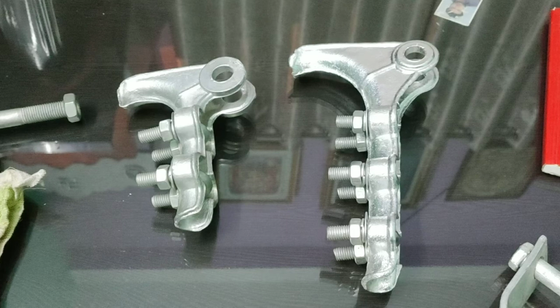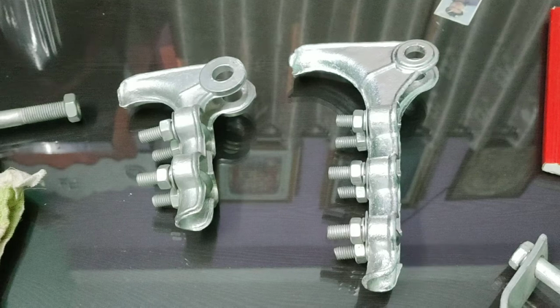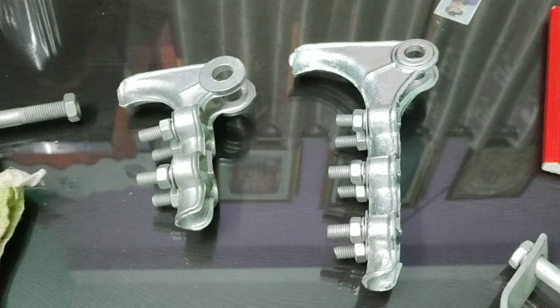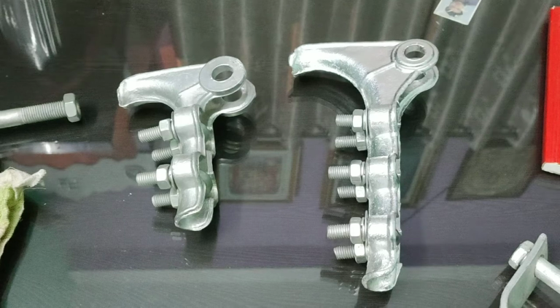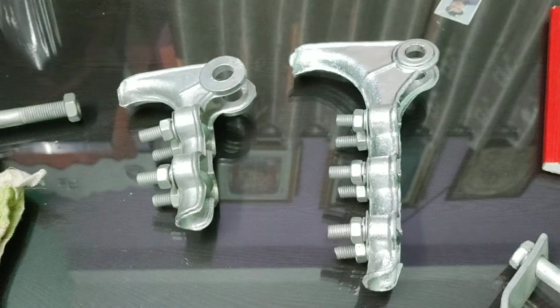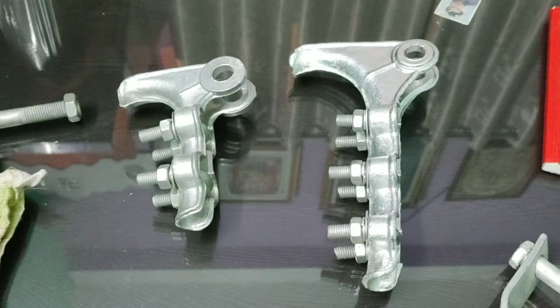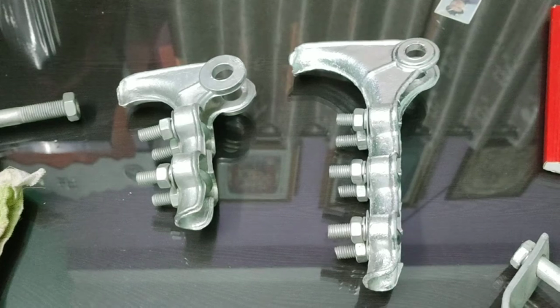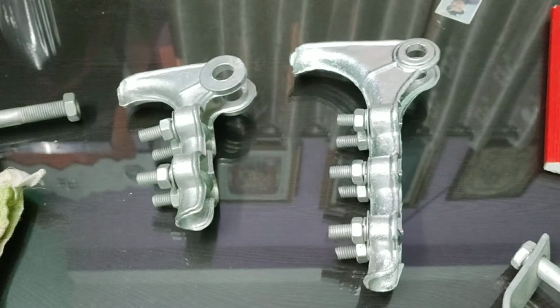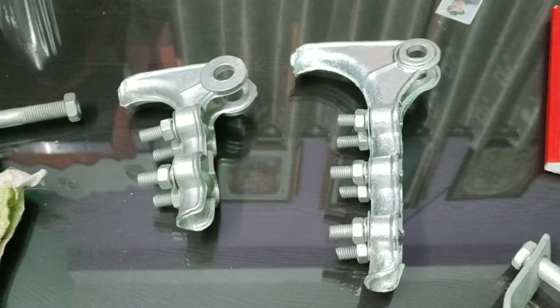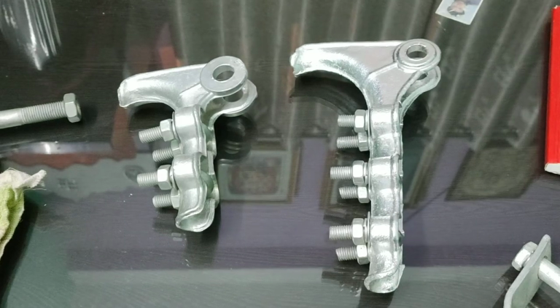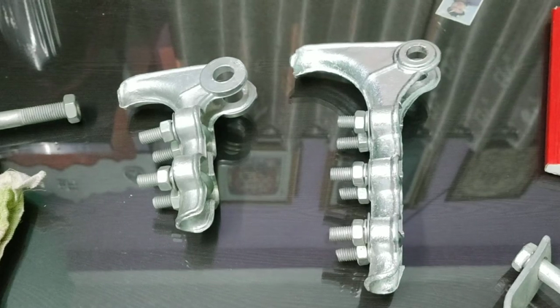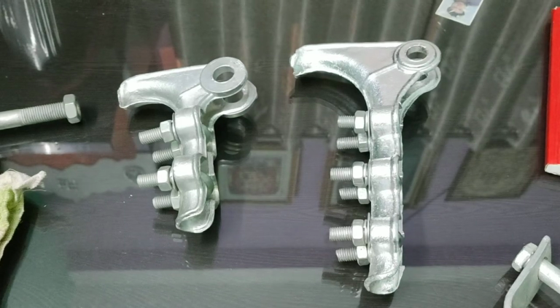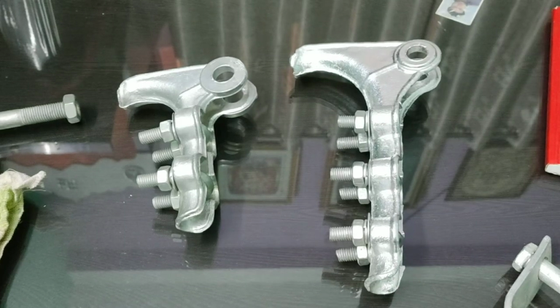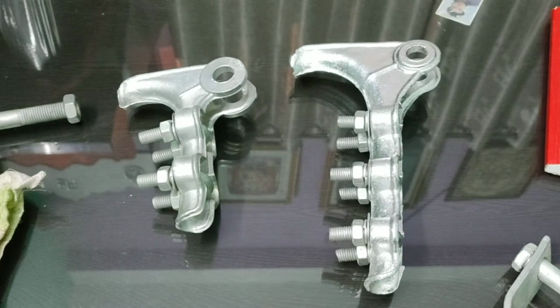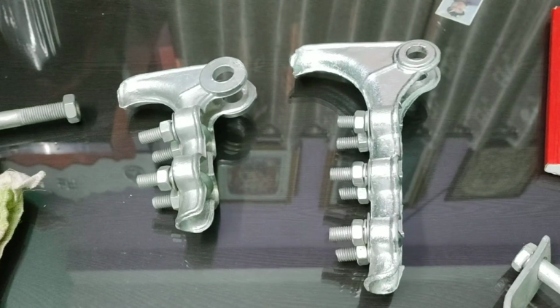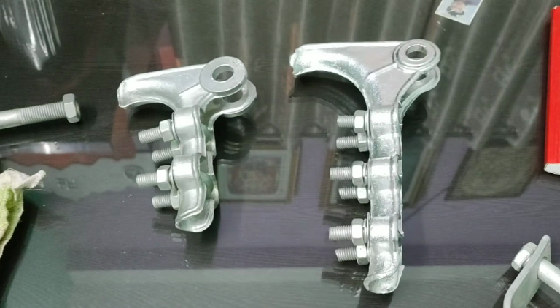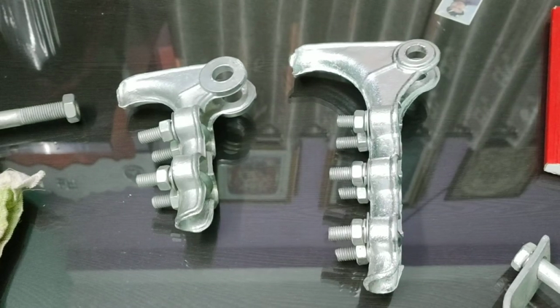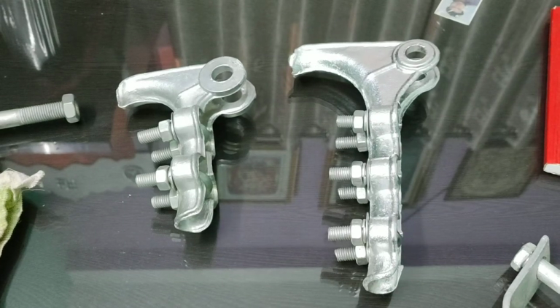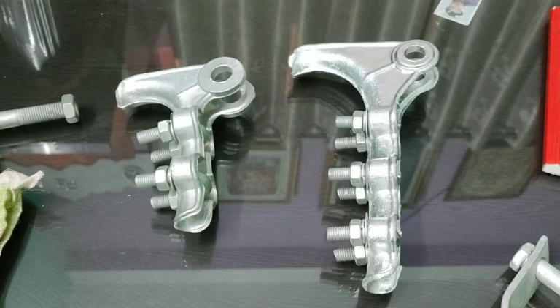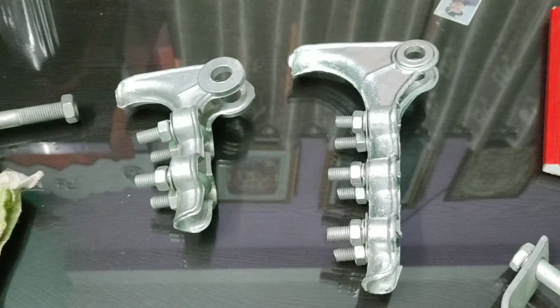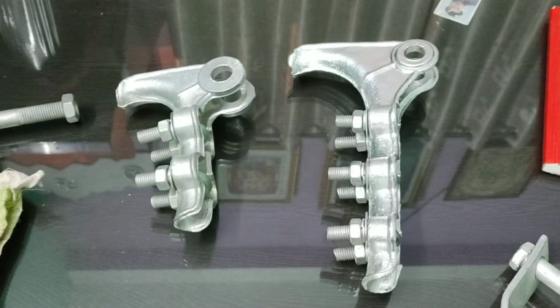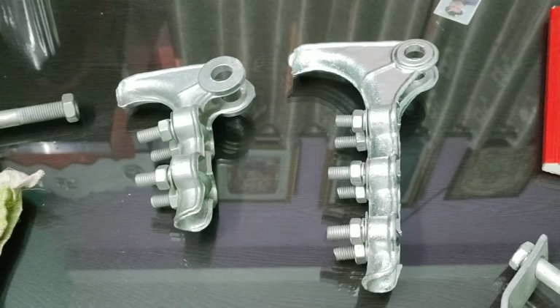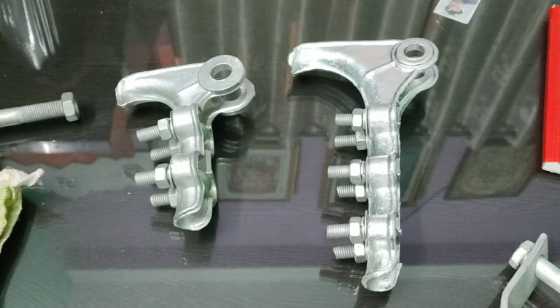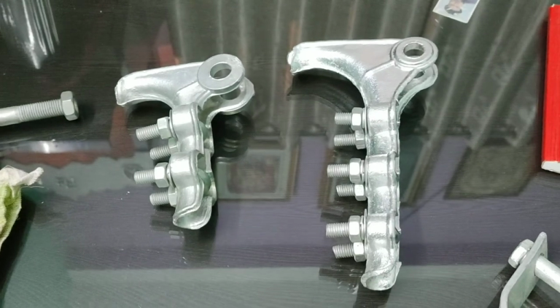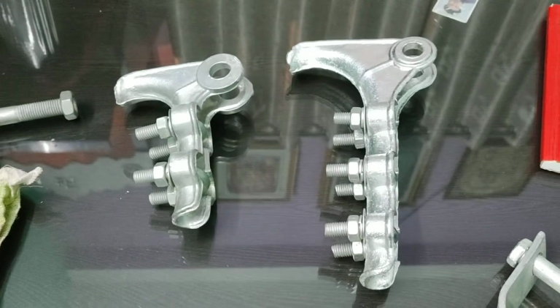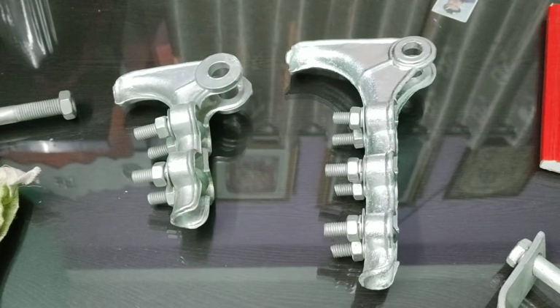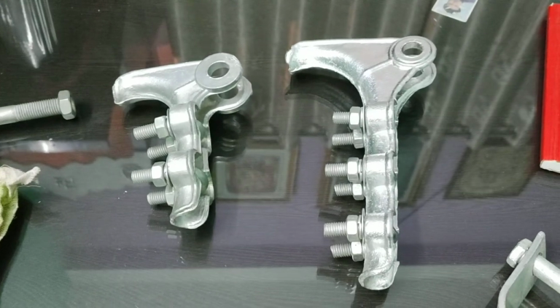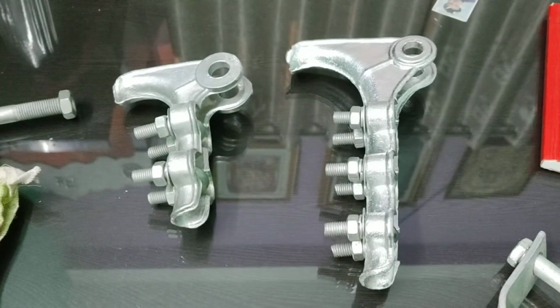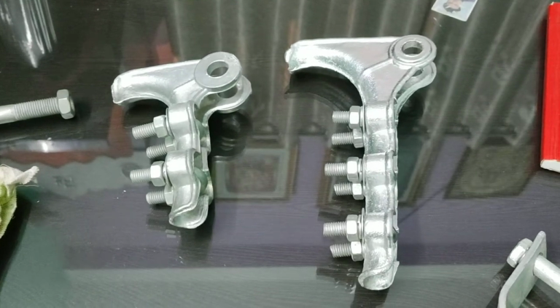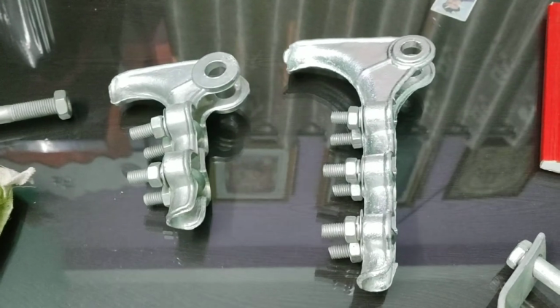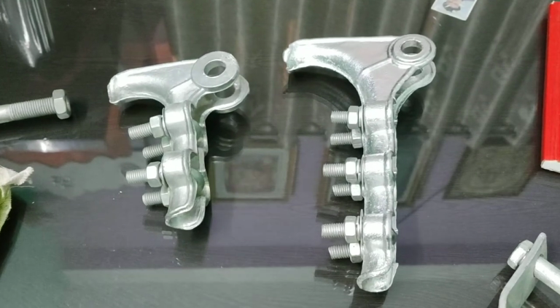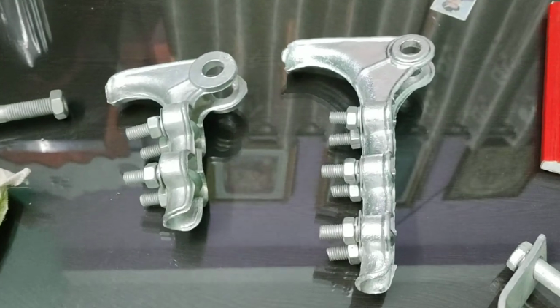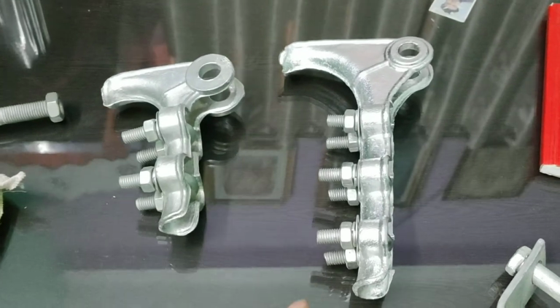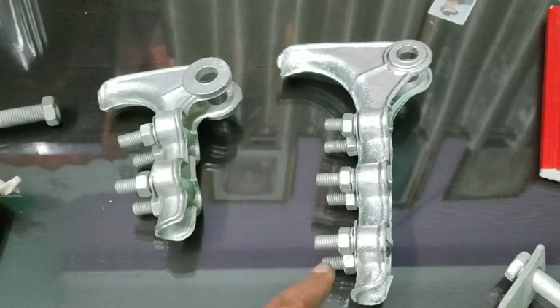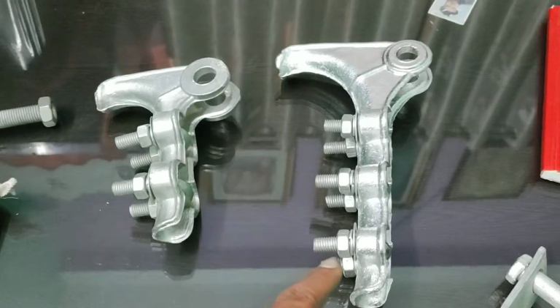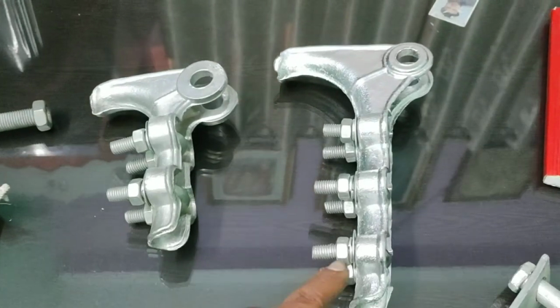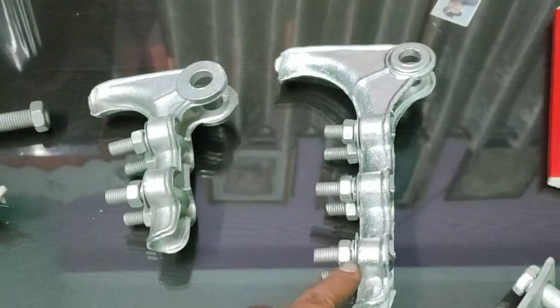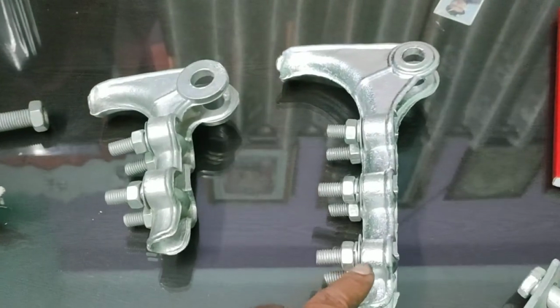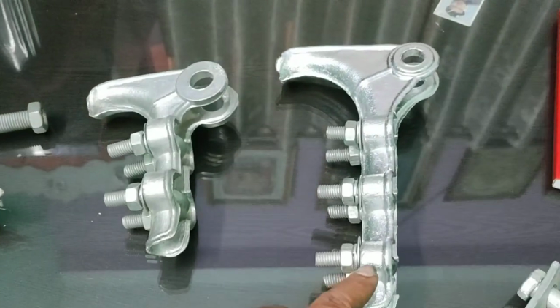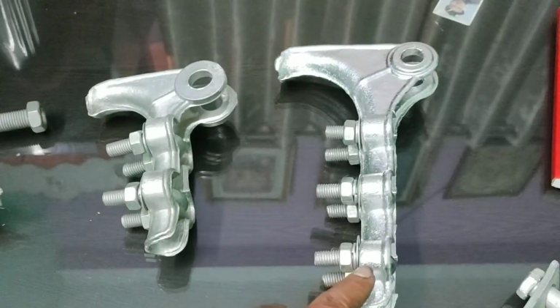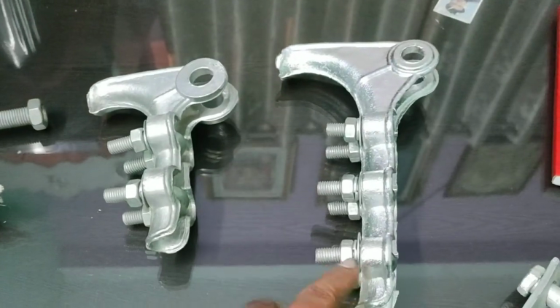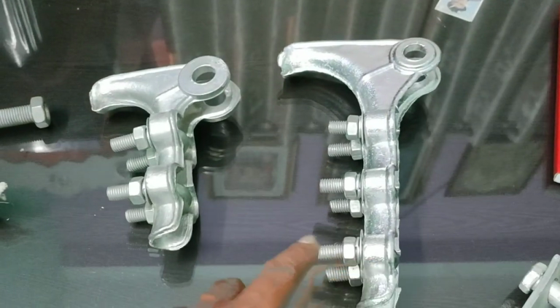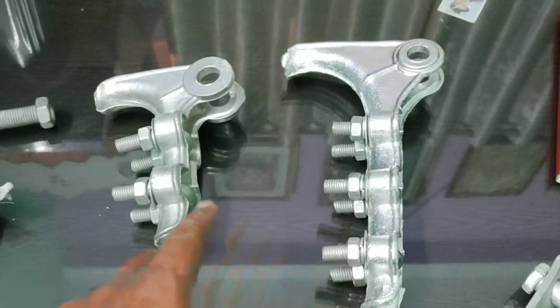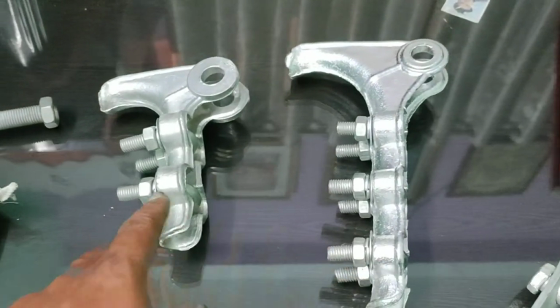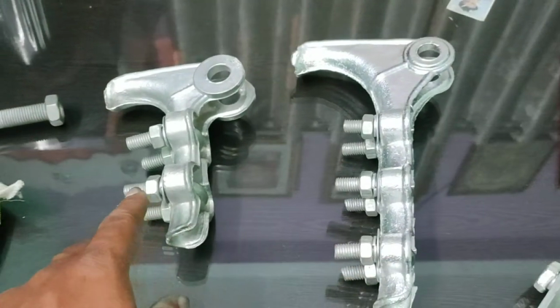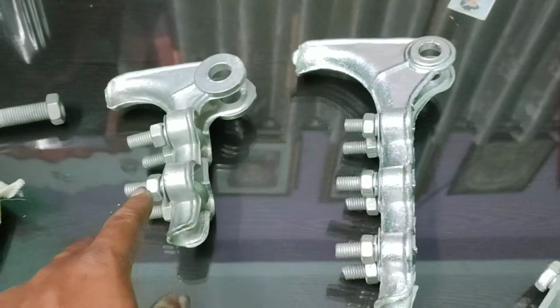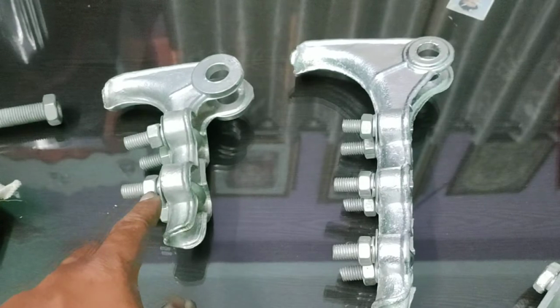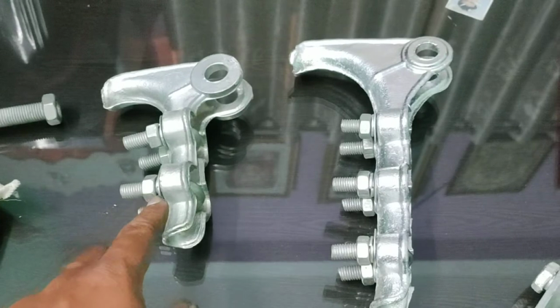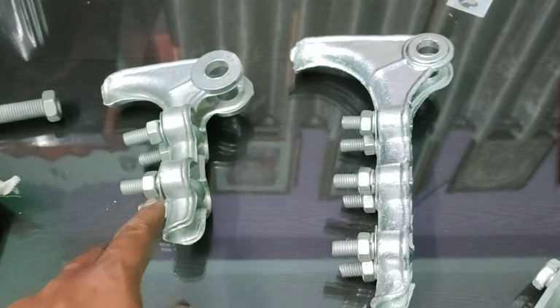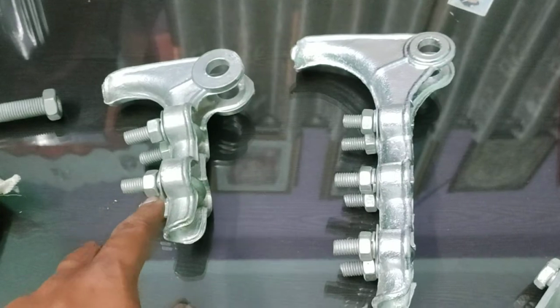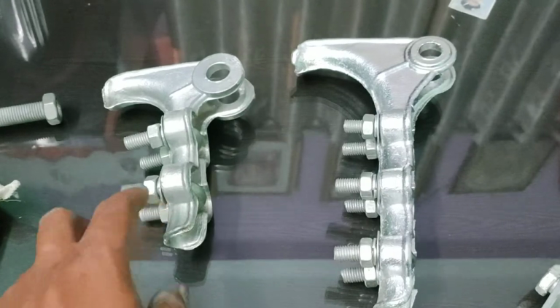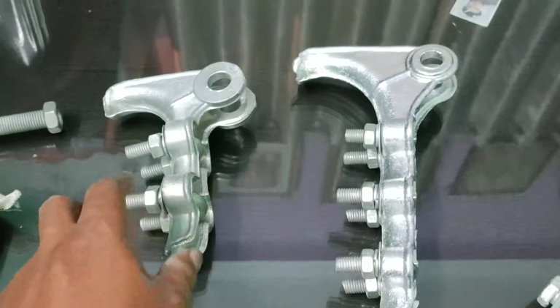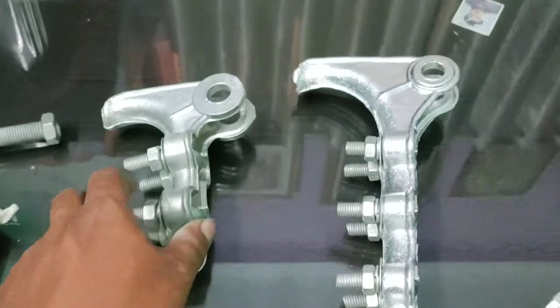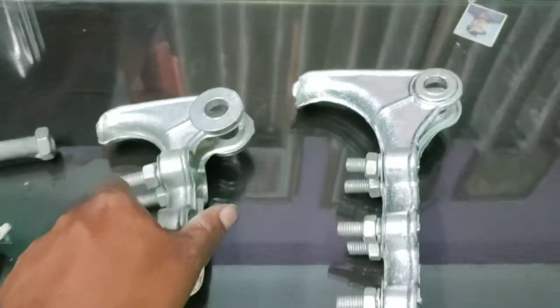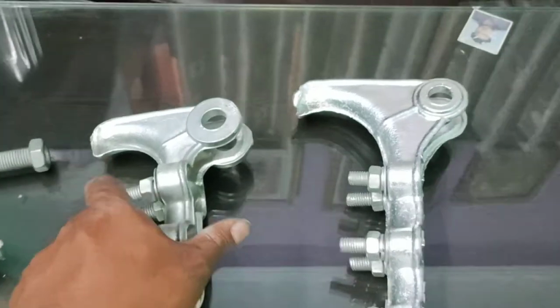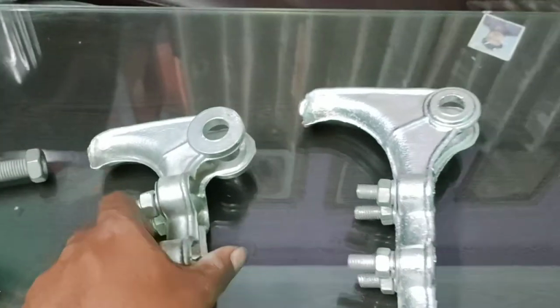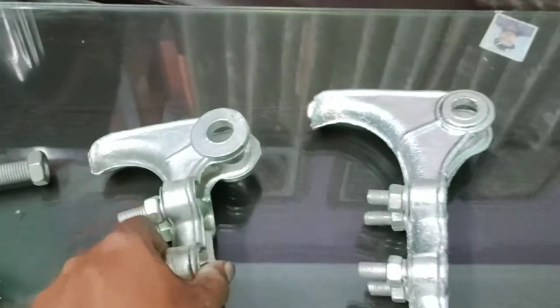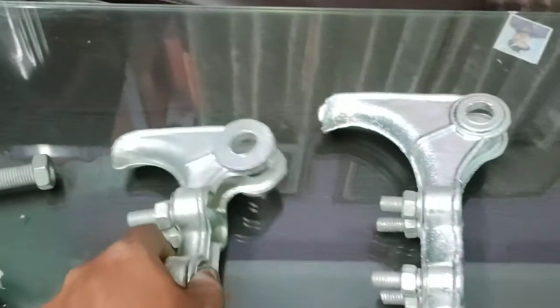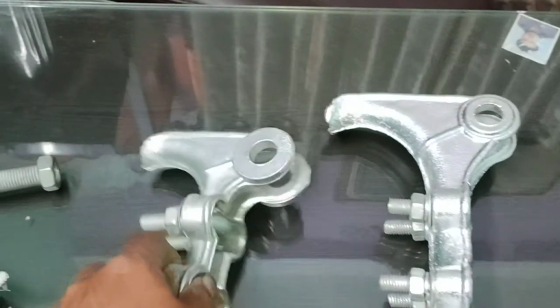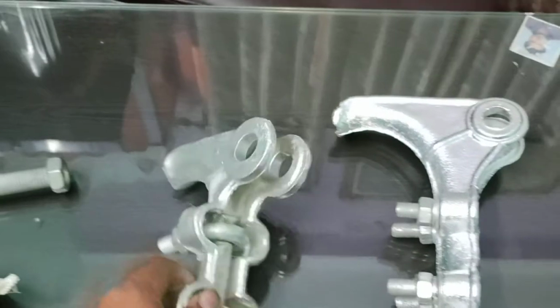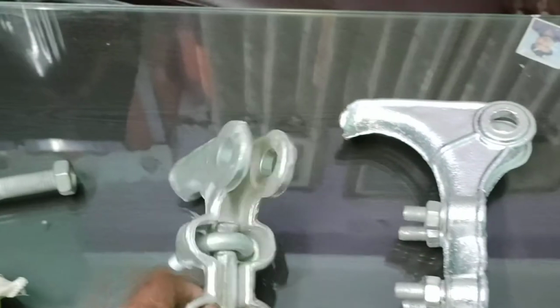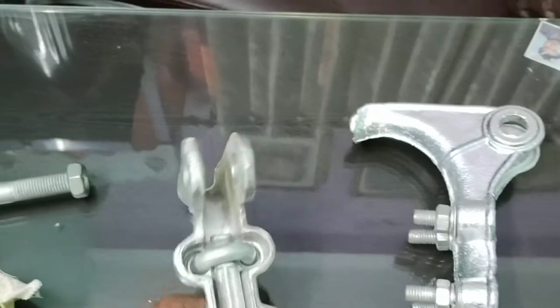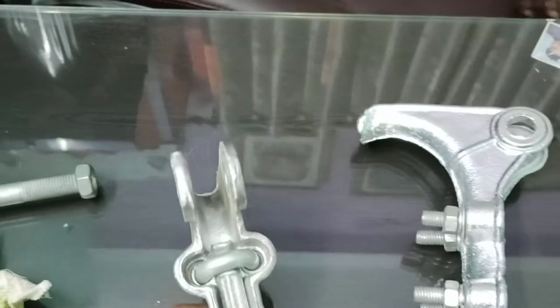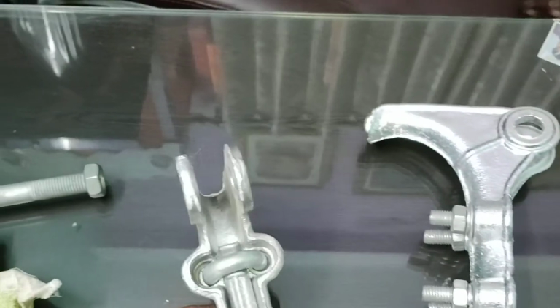Our tension clamps are proper for 45 gain. It is 3 volt and it is 2 volt. Check the thickness.